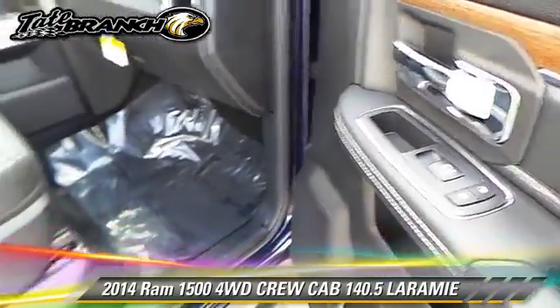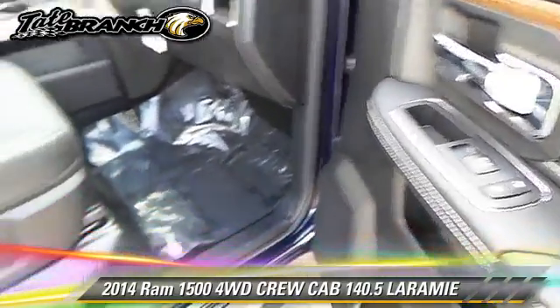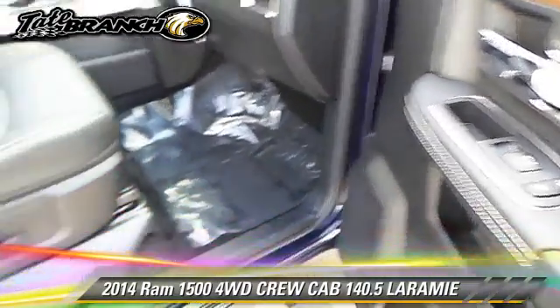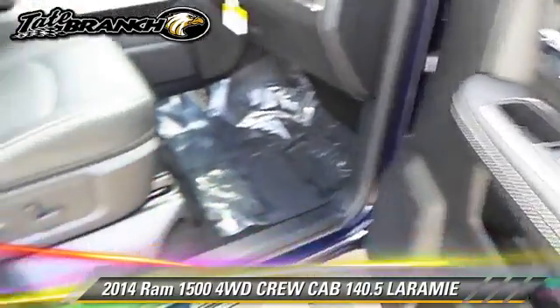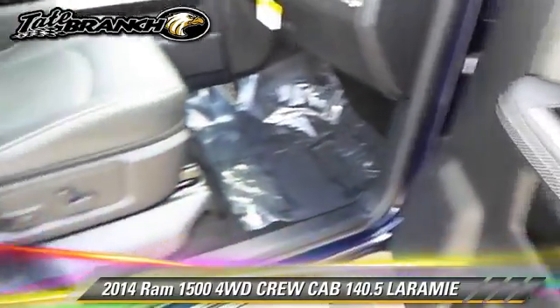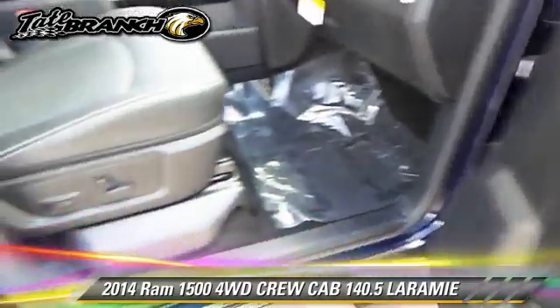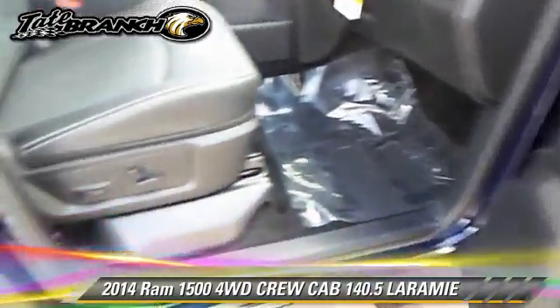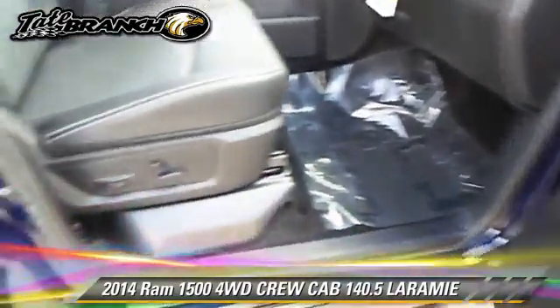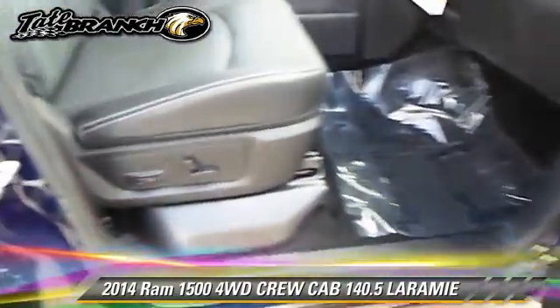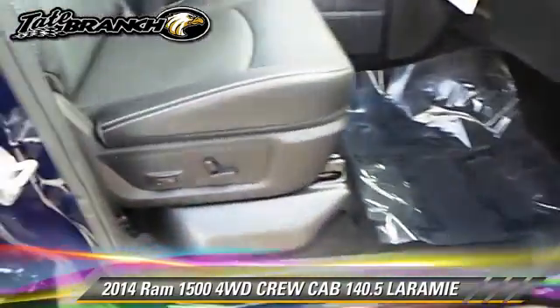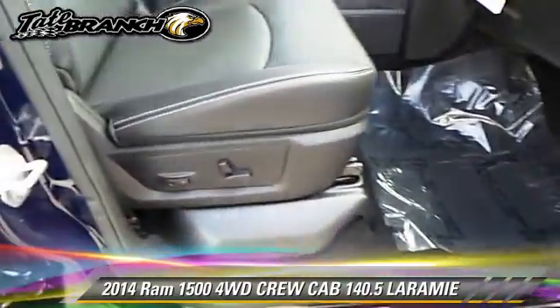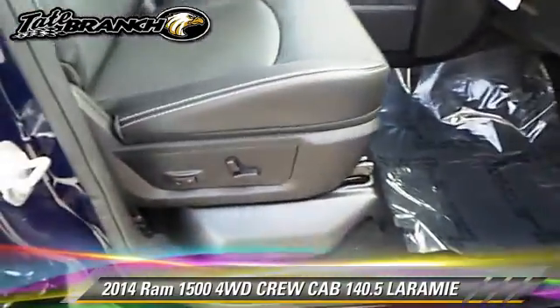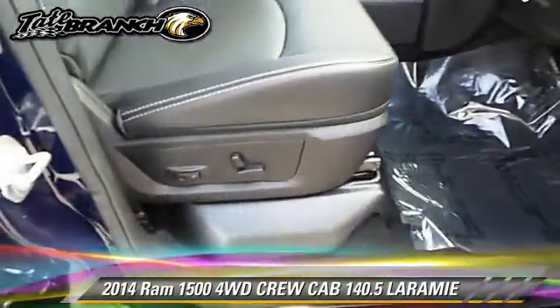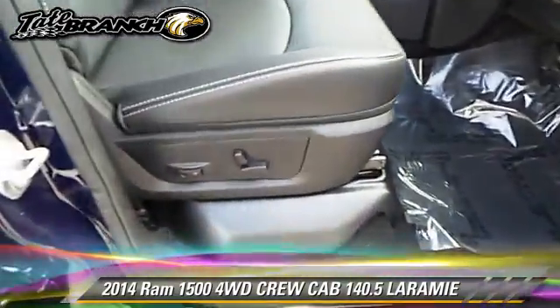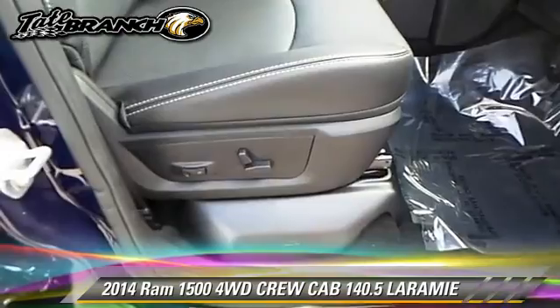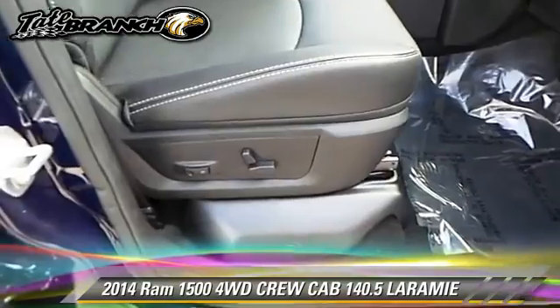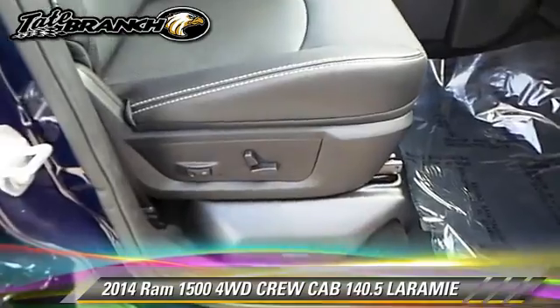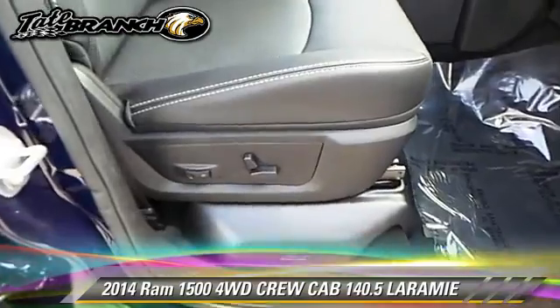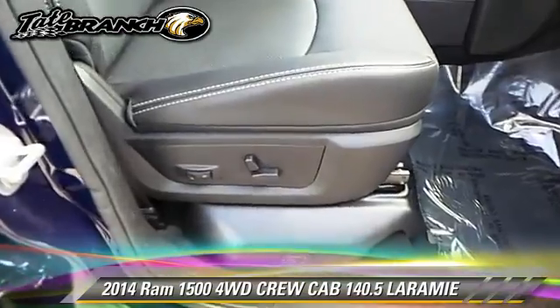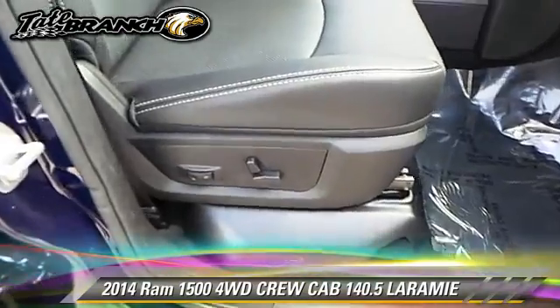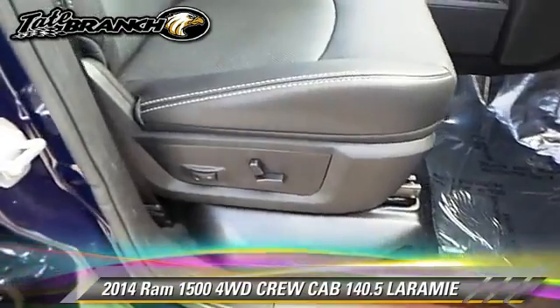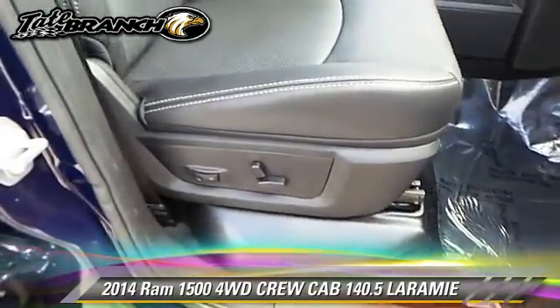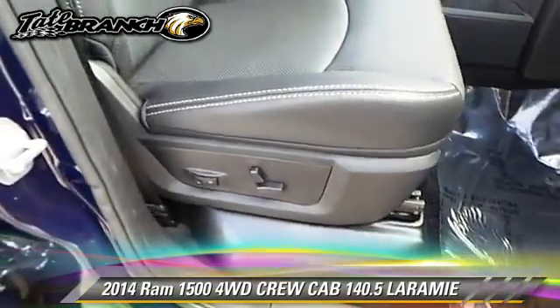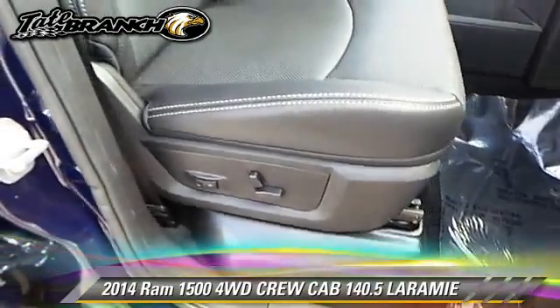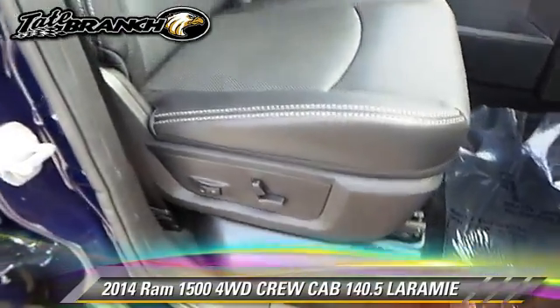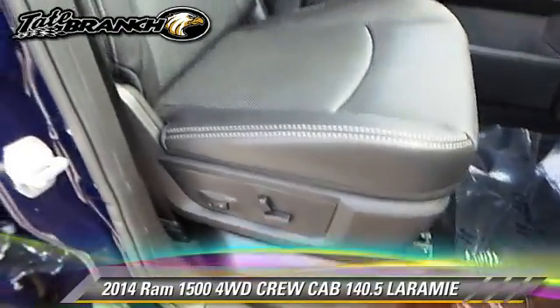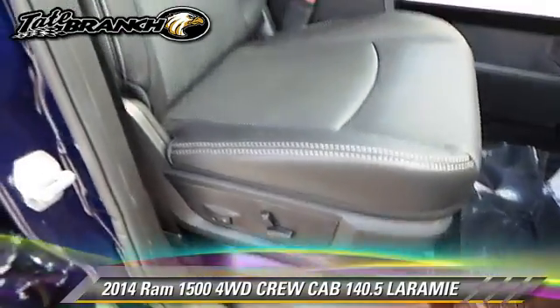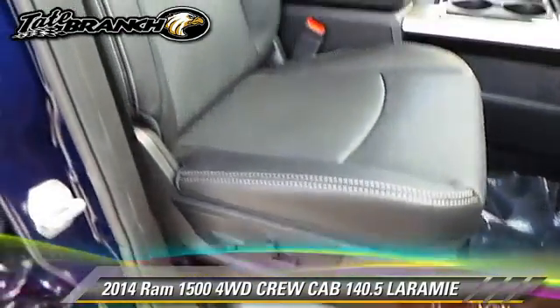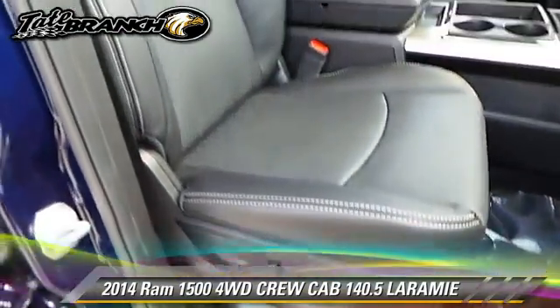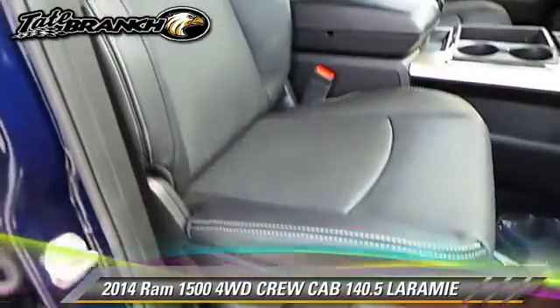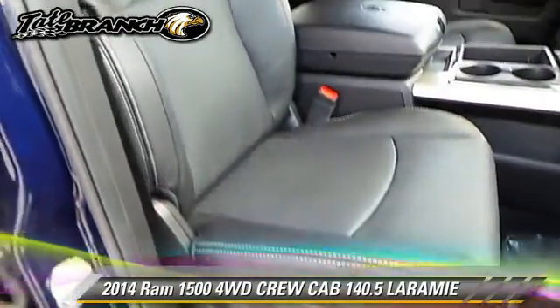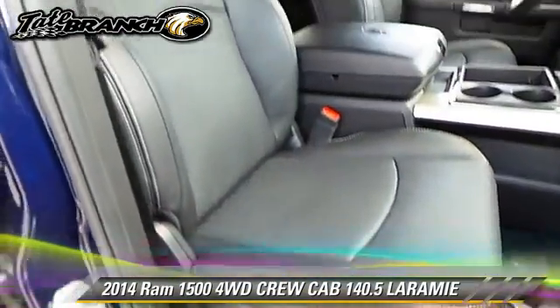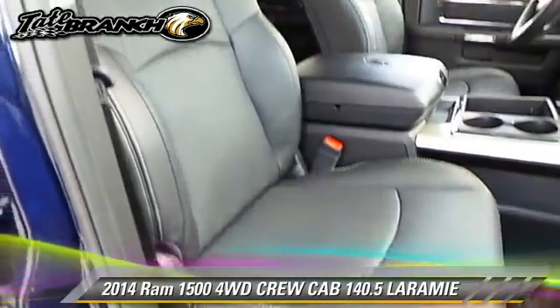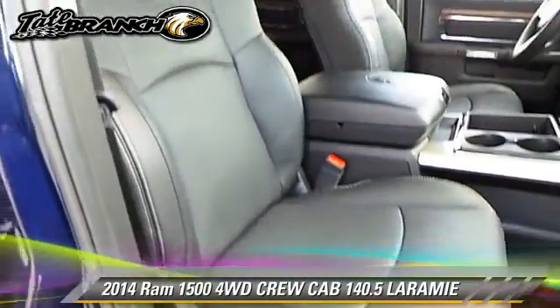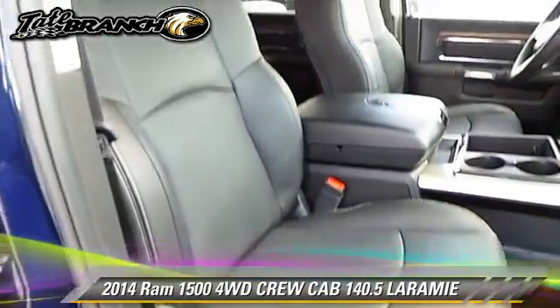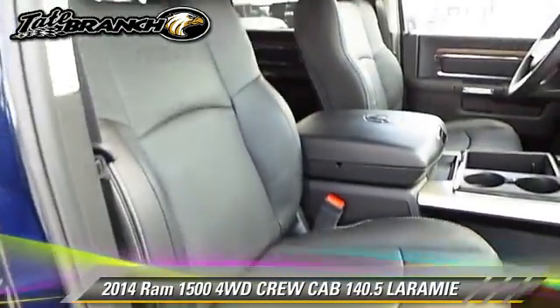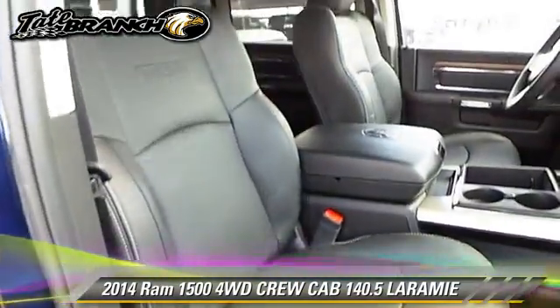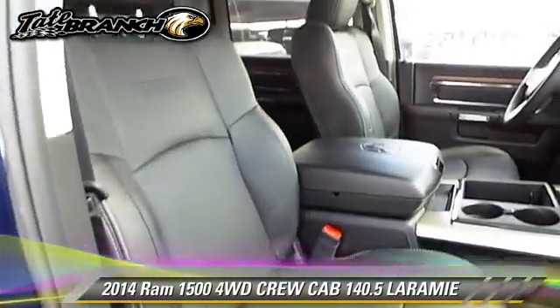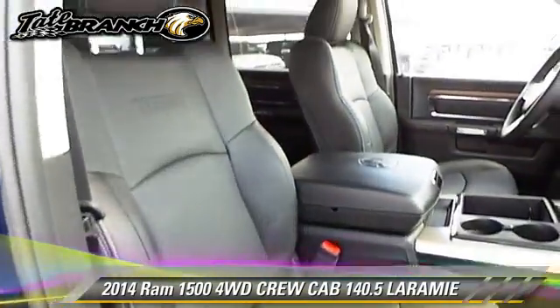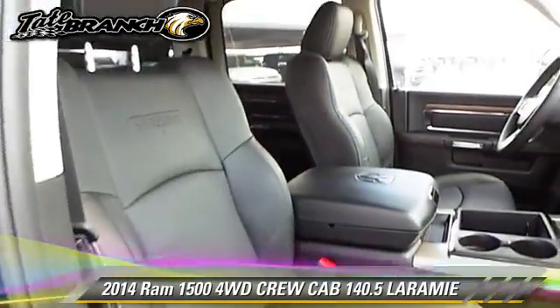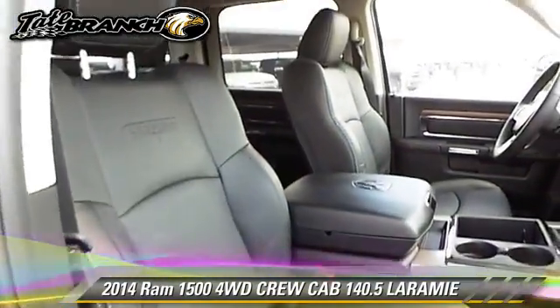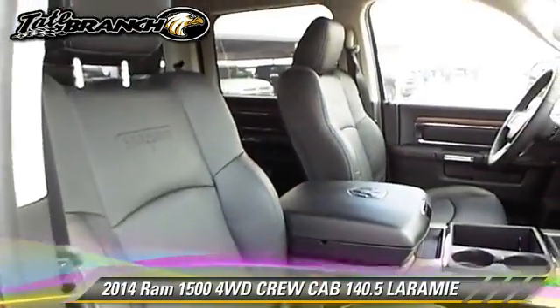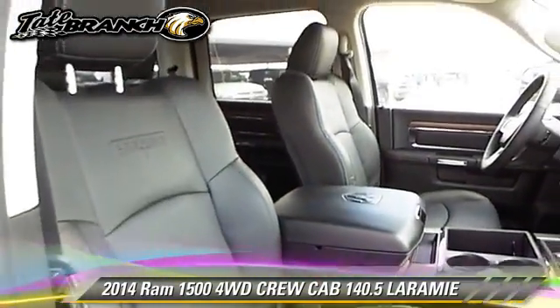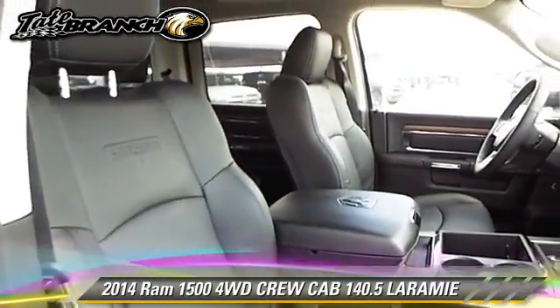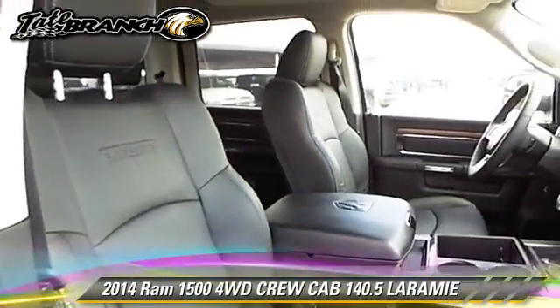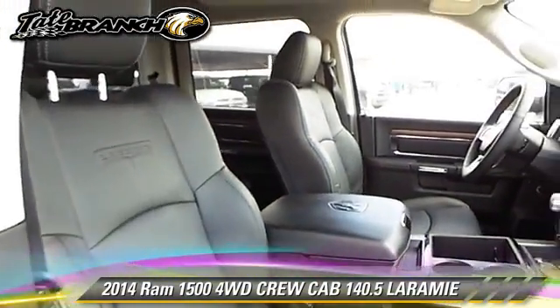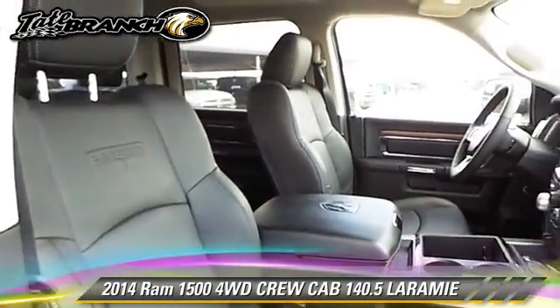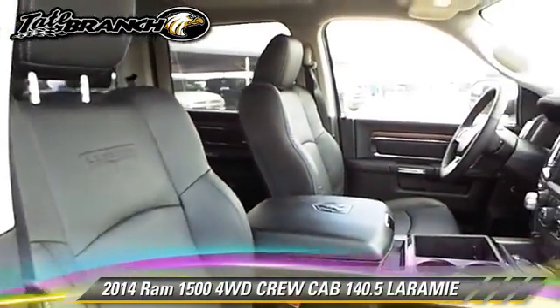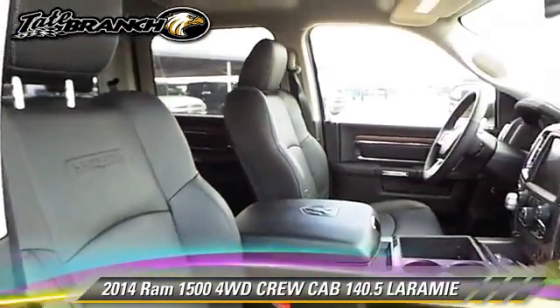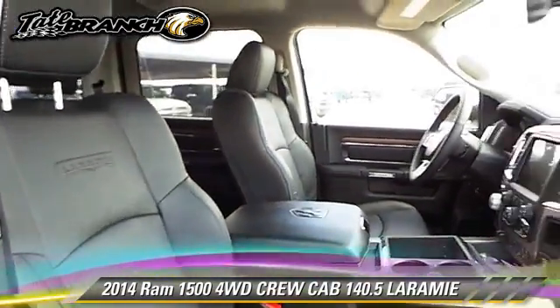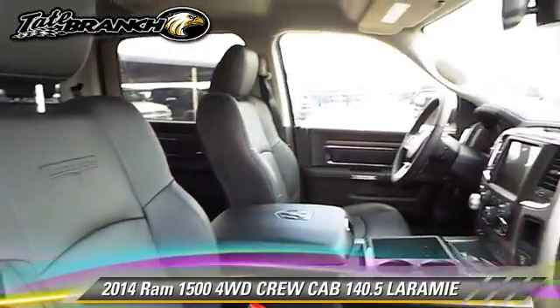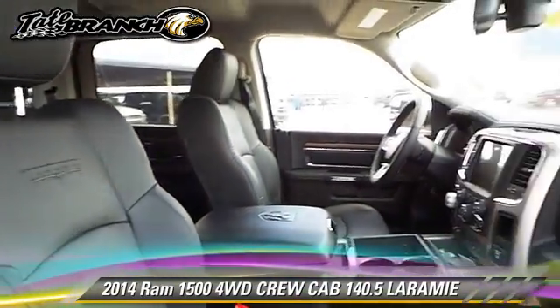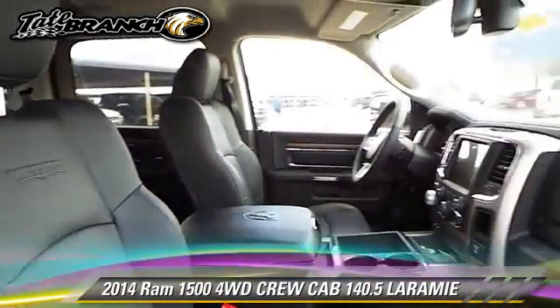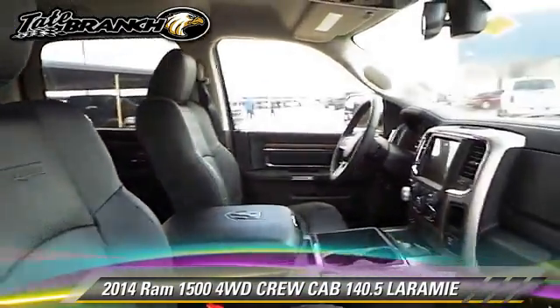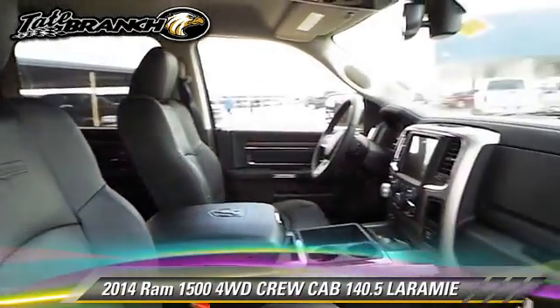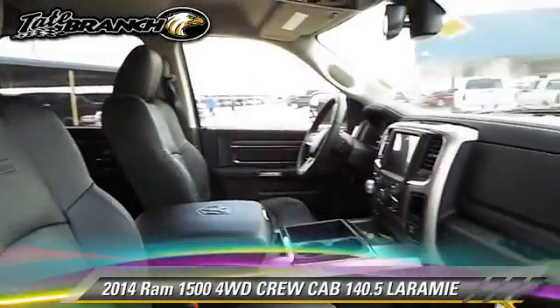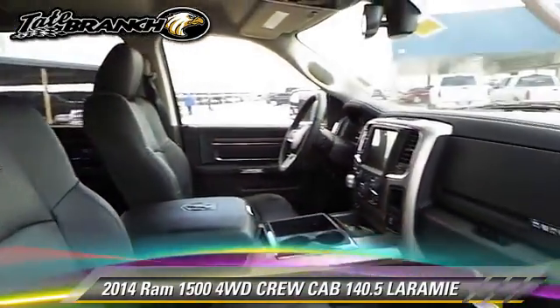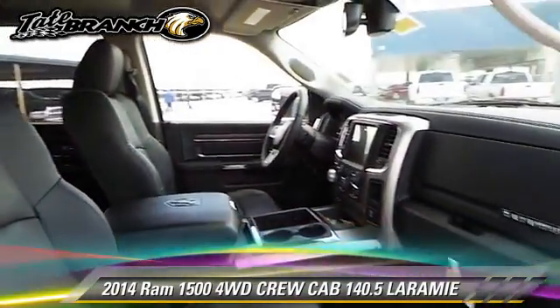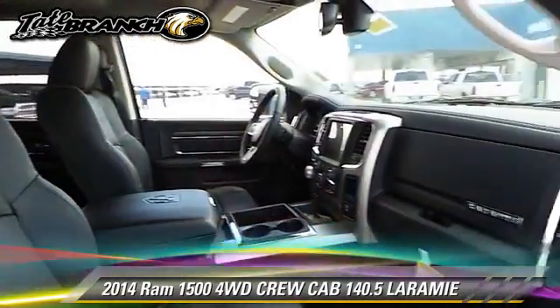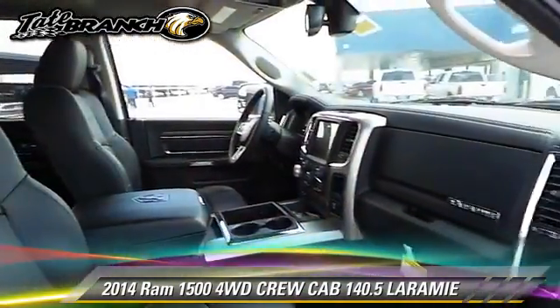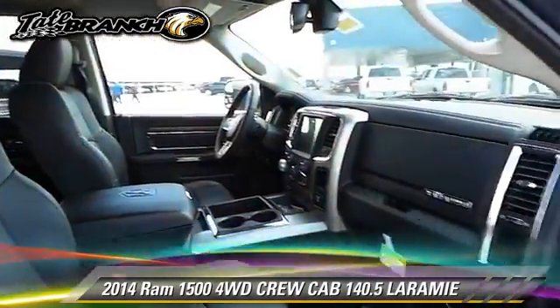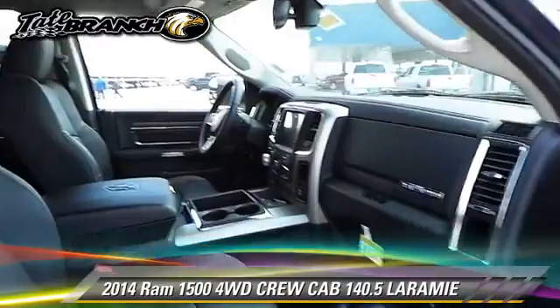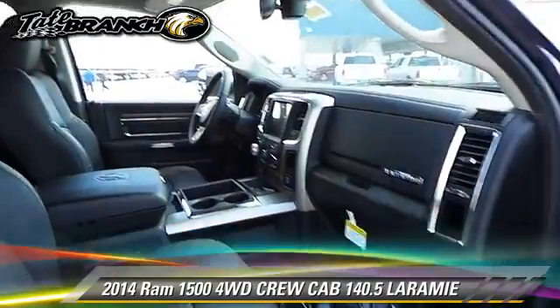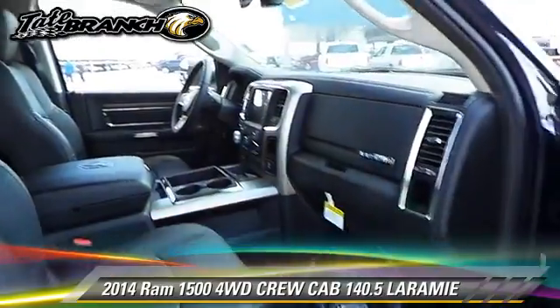Comfort and convenience features include memory seats, heated seats, and navigation system.